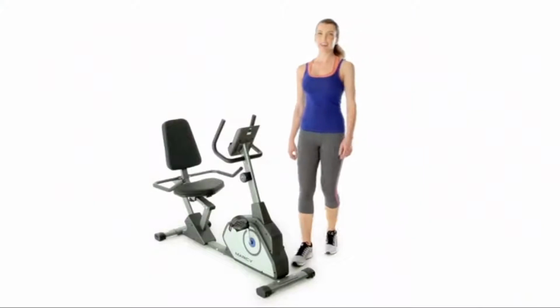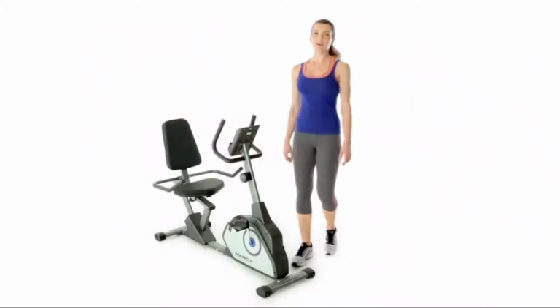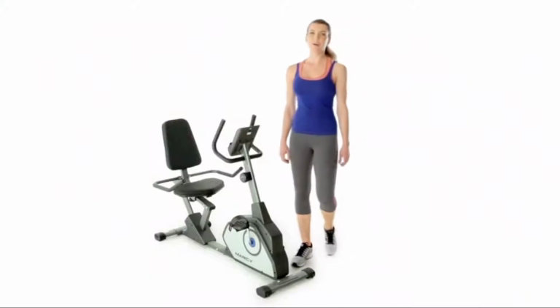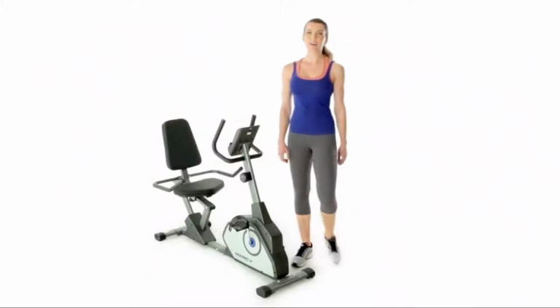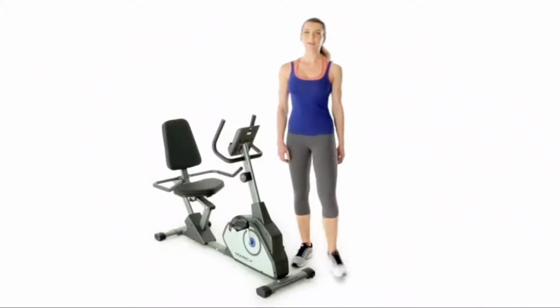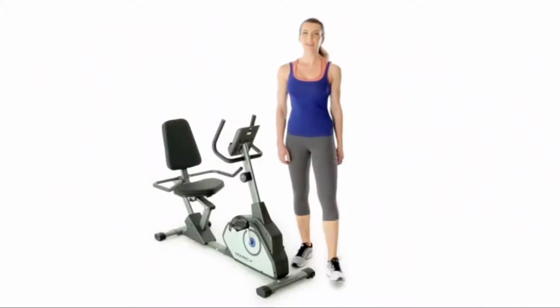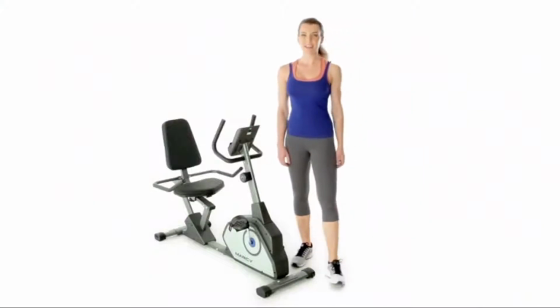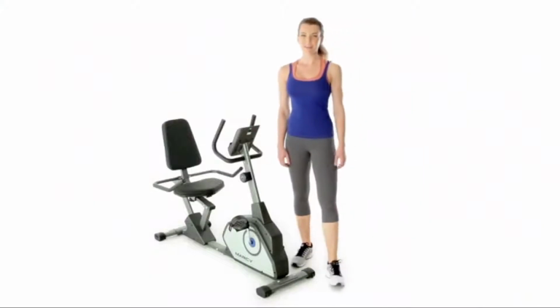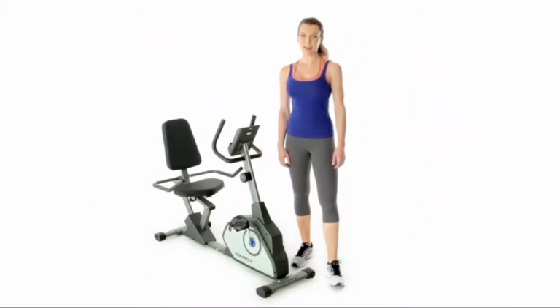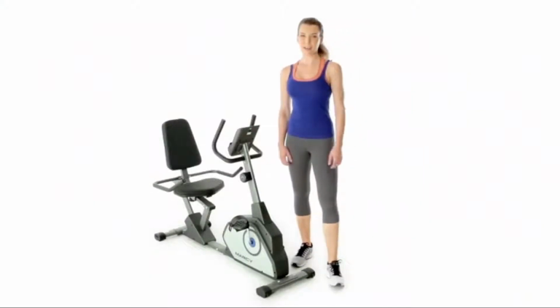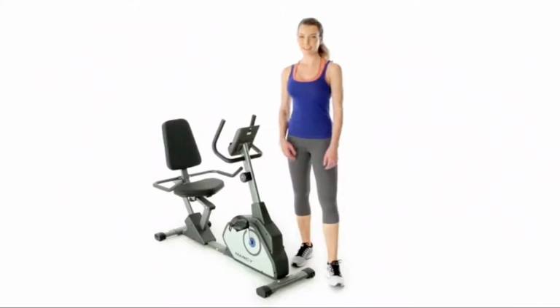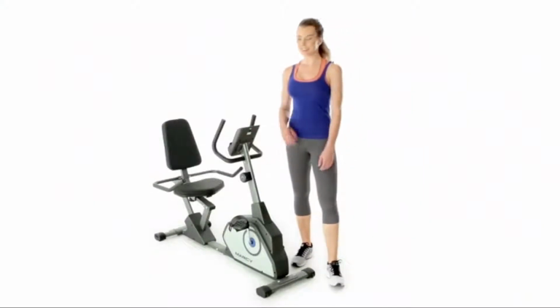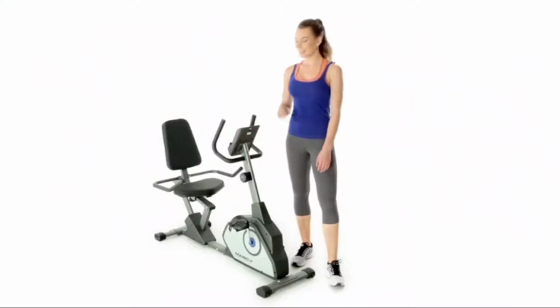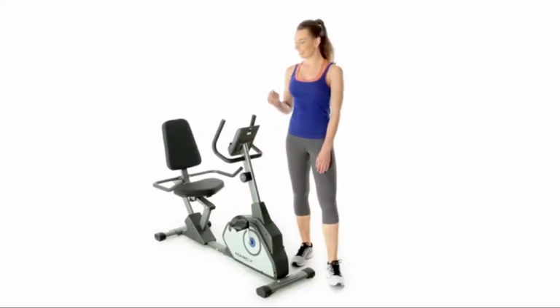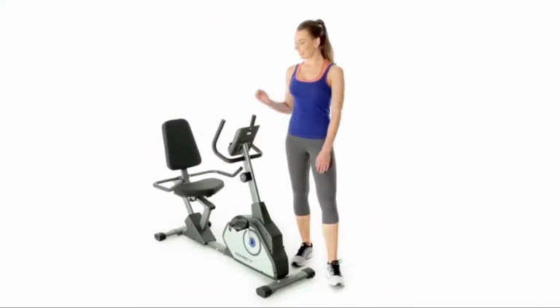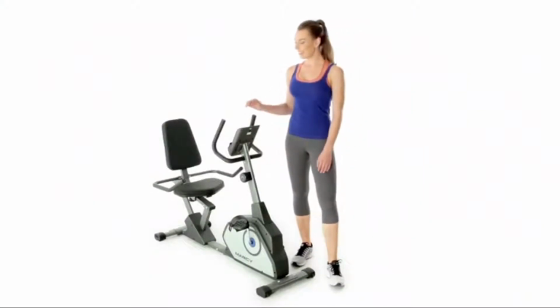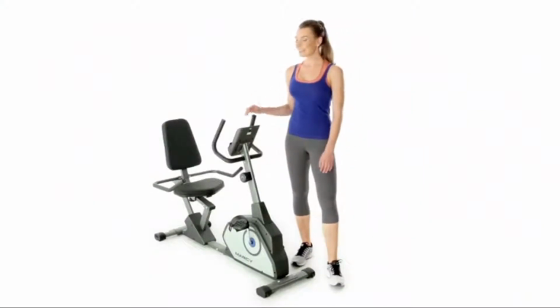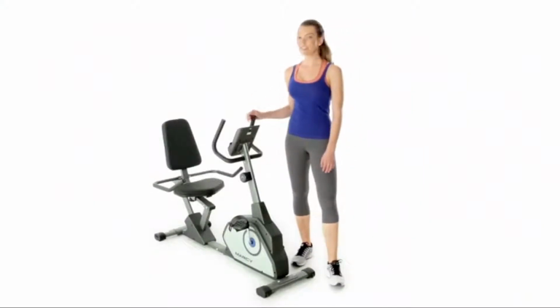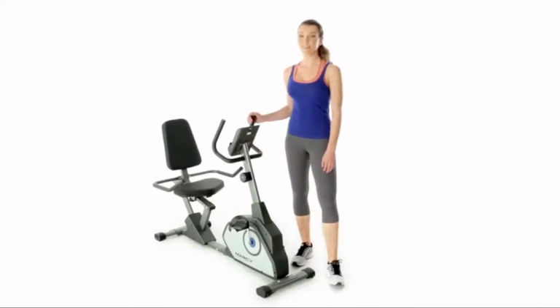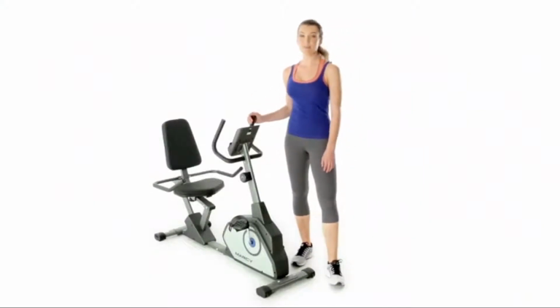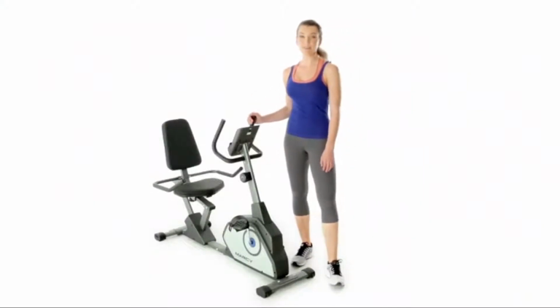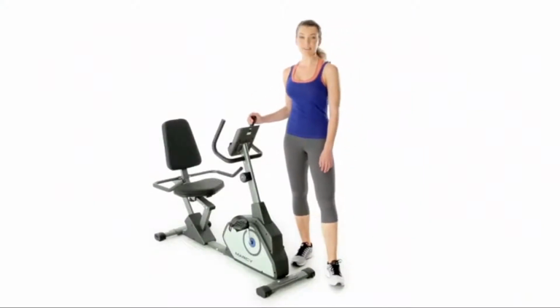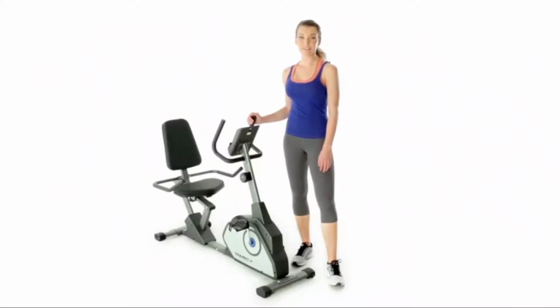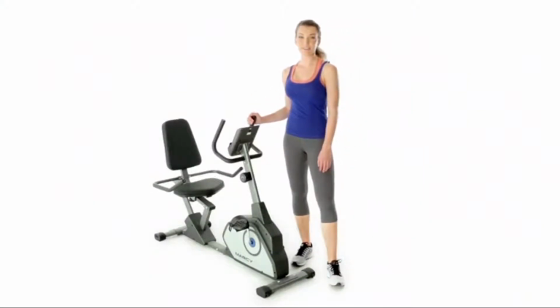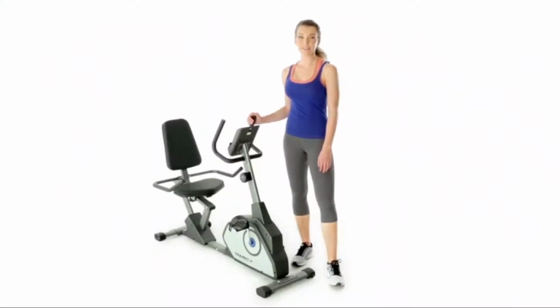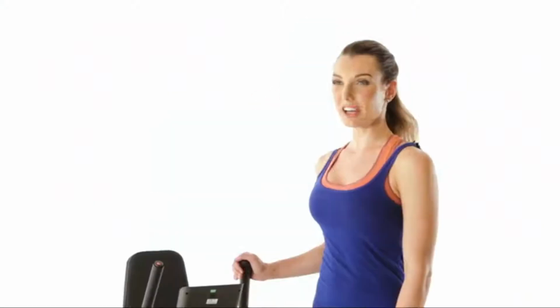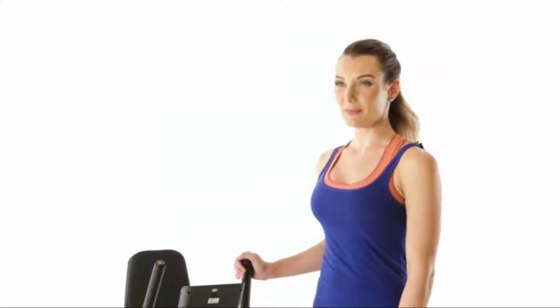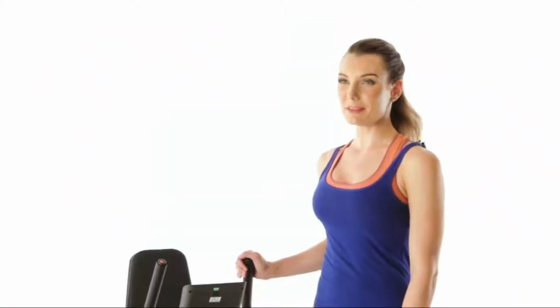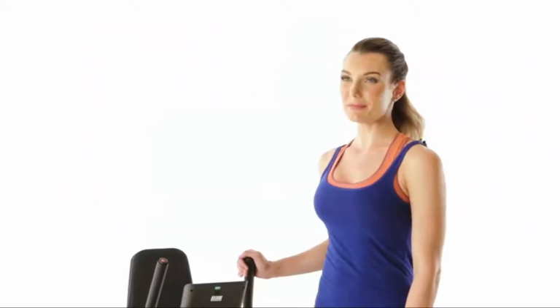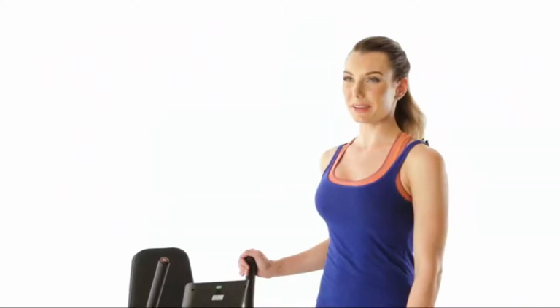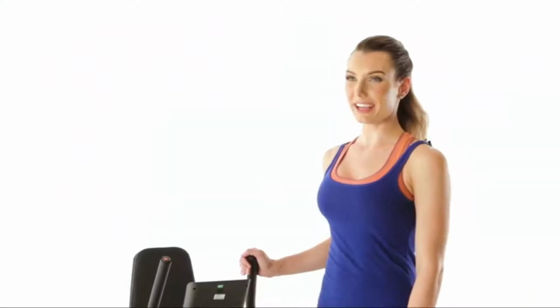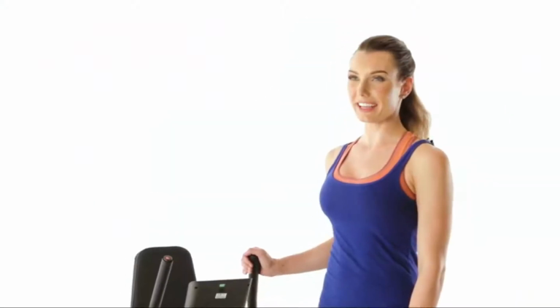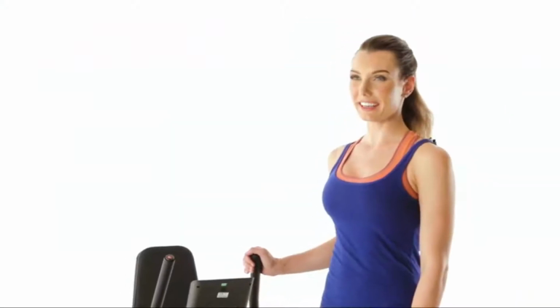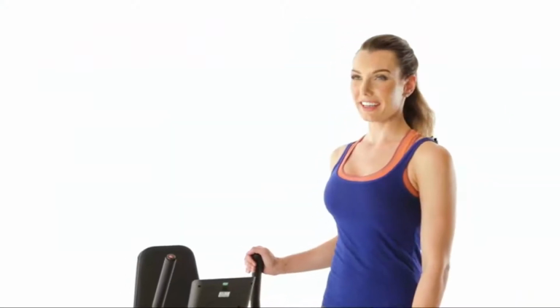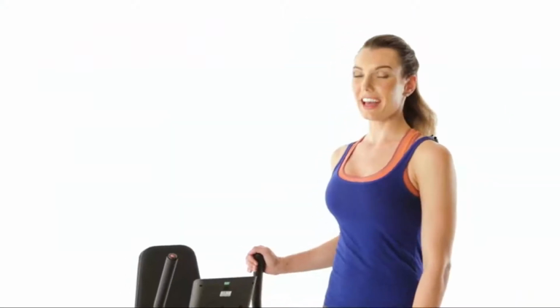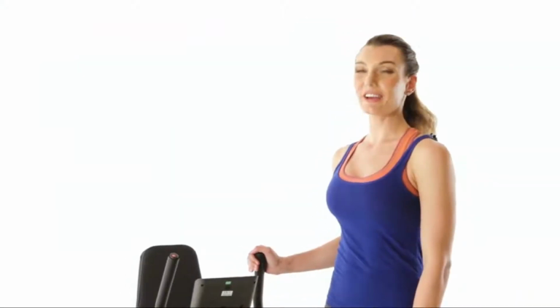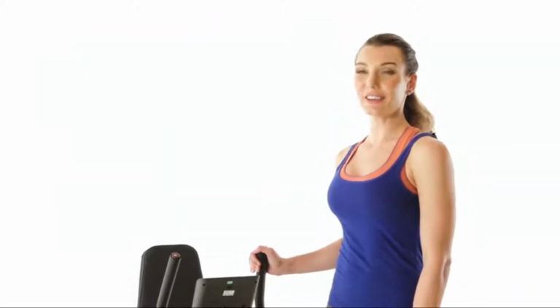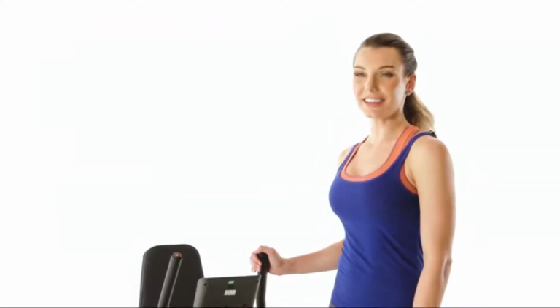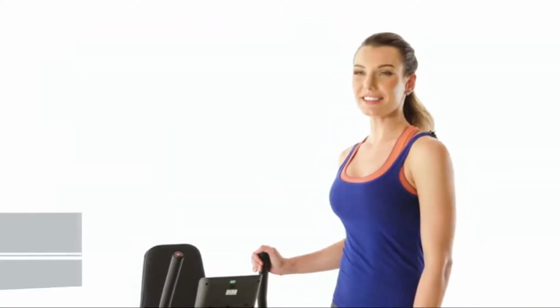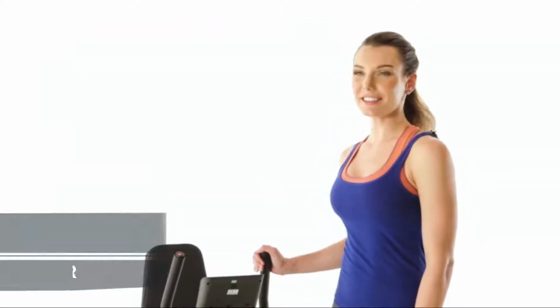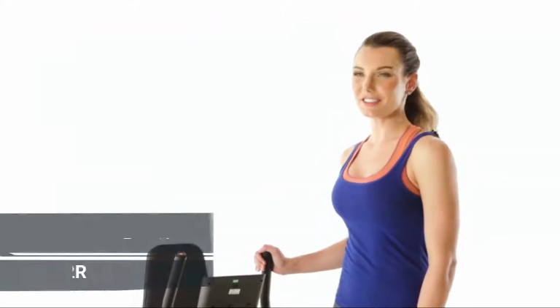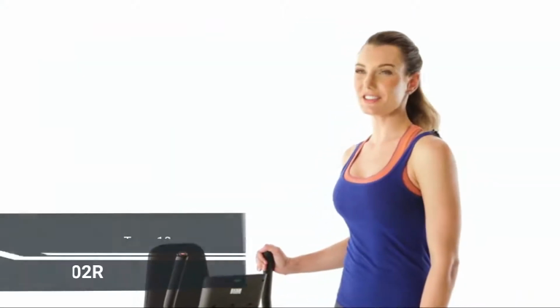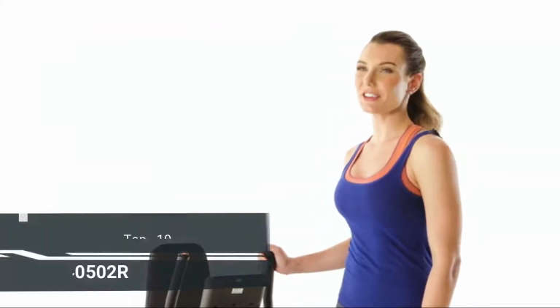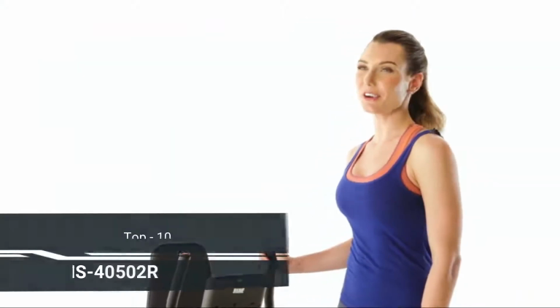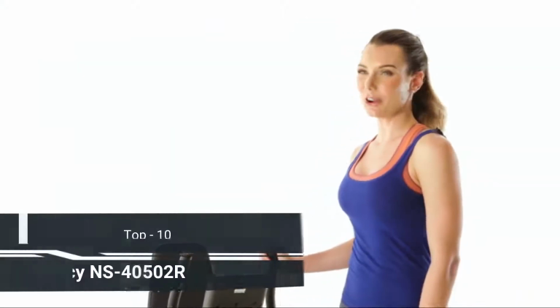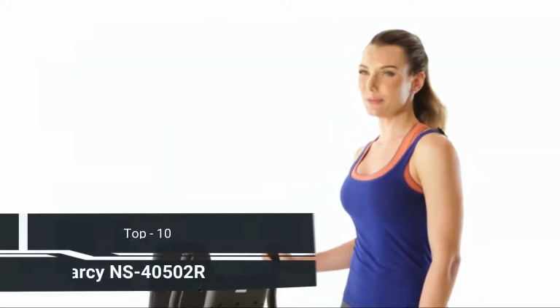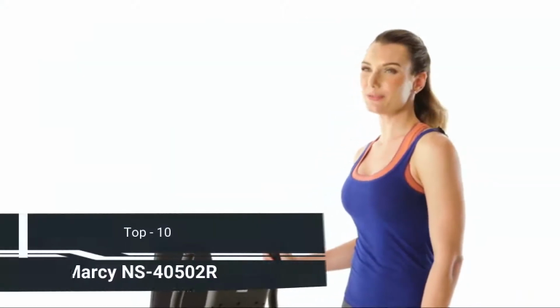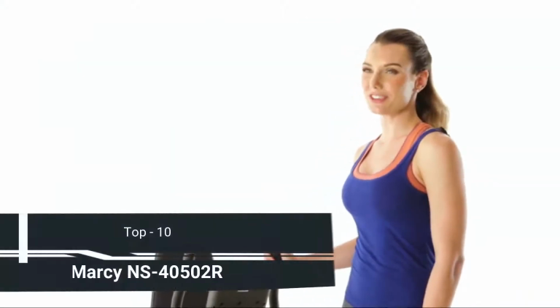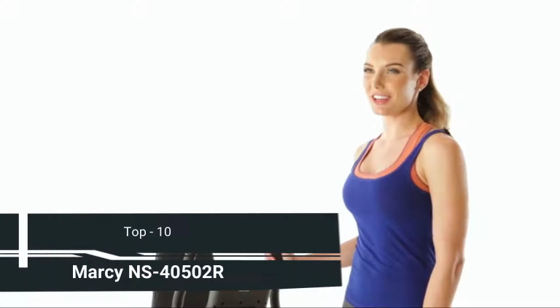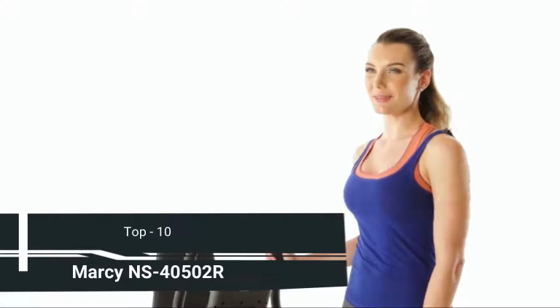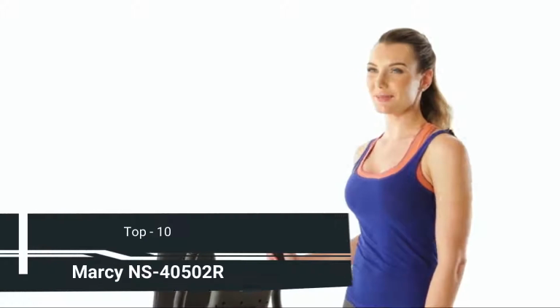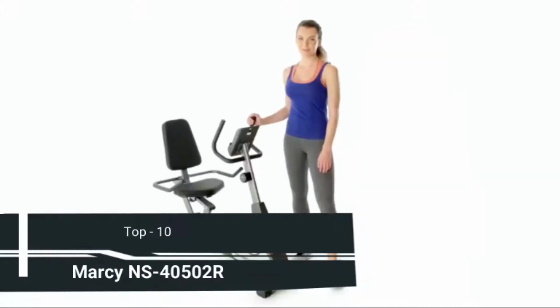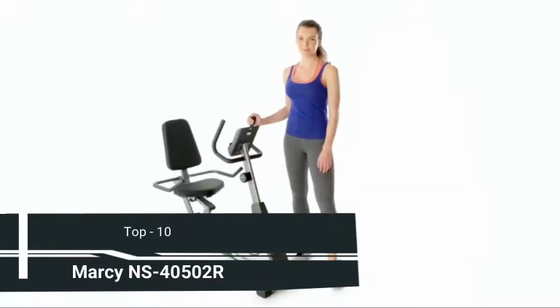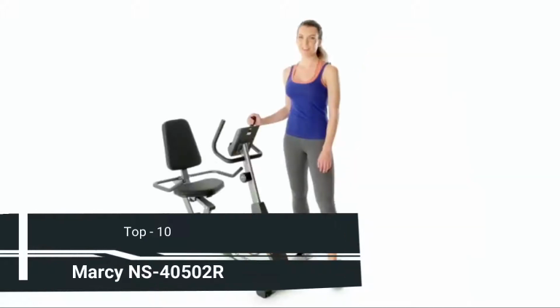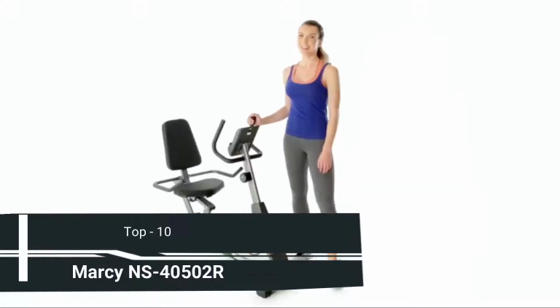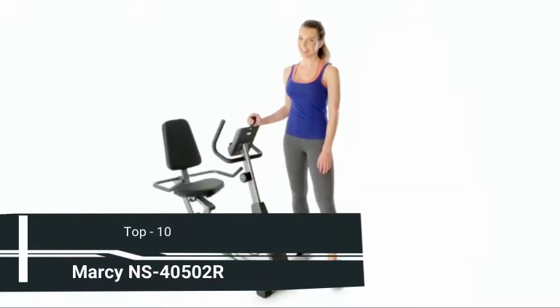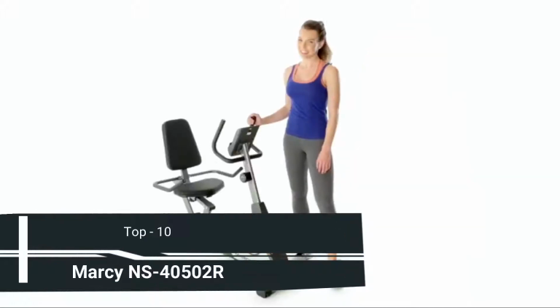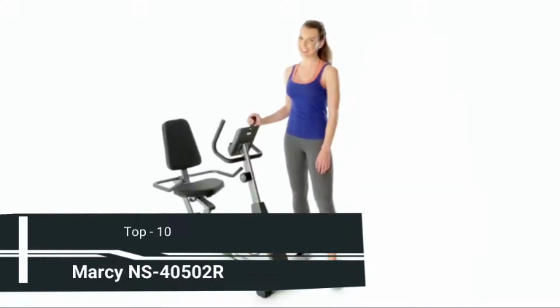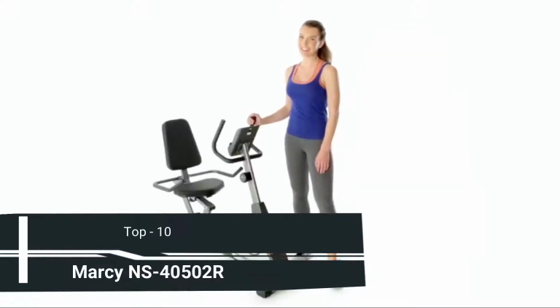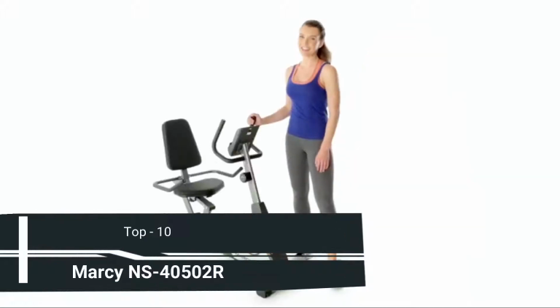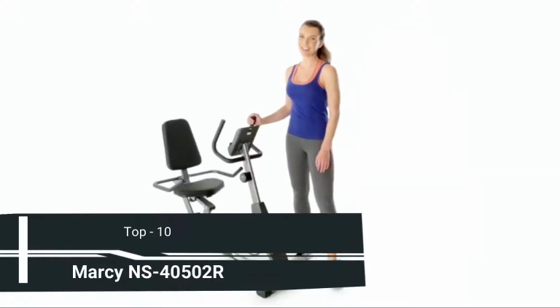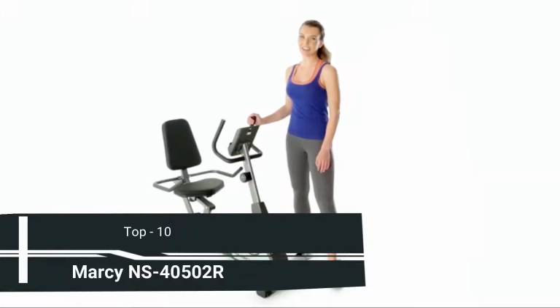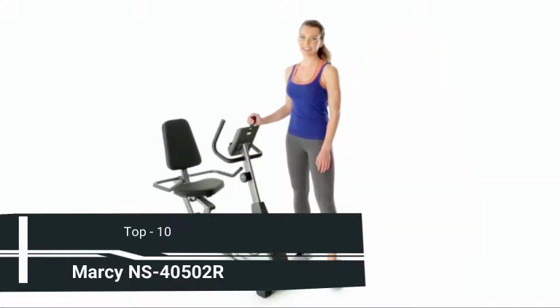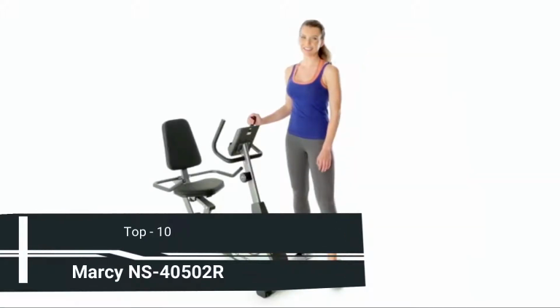Welcome to IMPAX. This is the Marcy Recumbent Bike, a great addition to your home gym. Let's take a look.